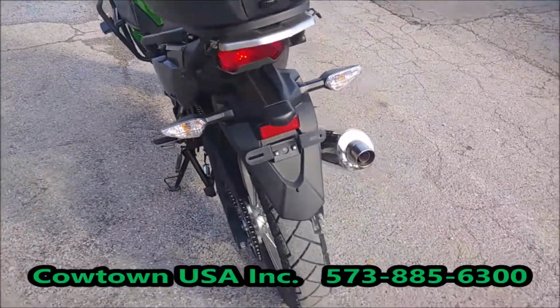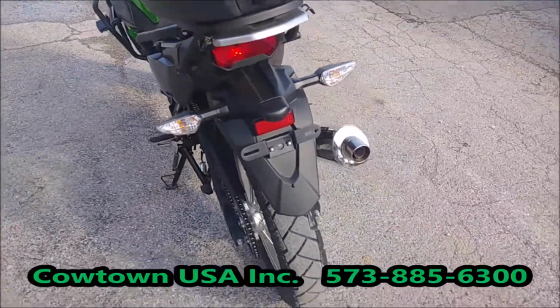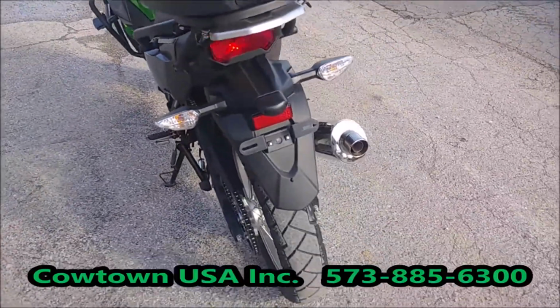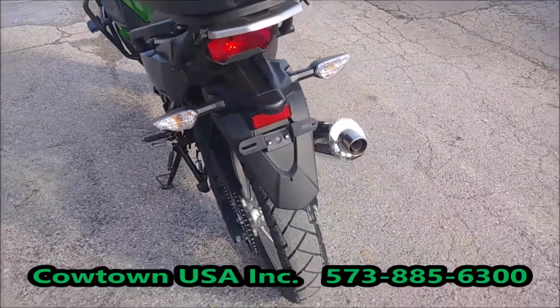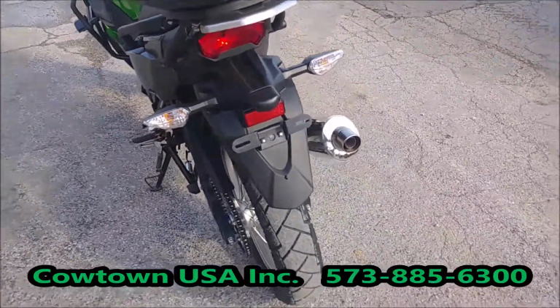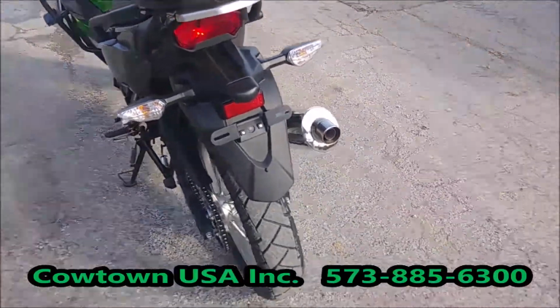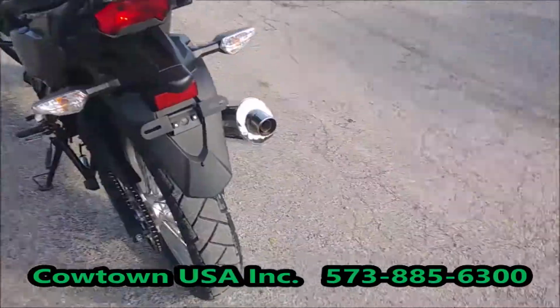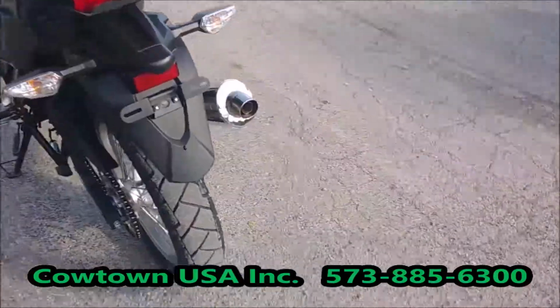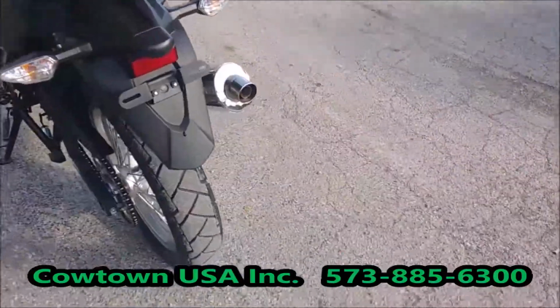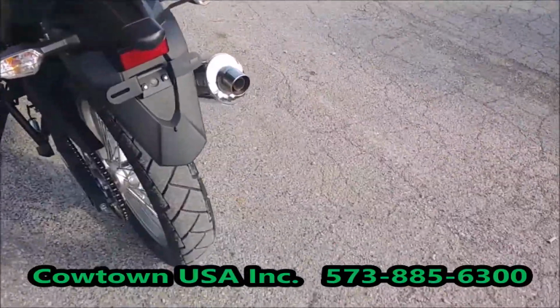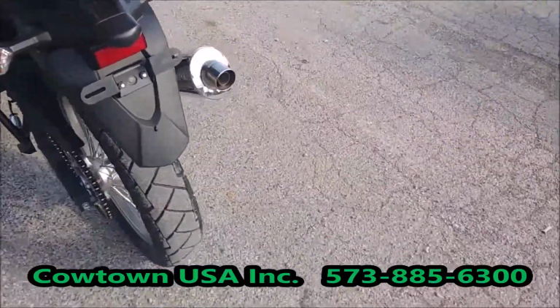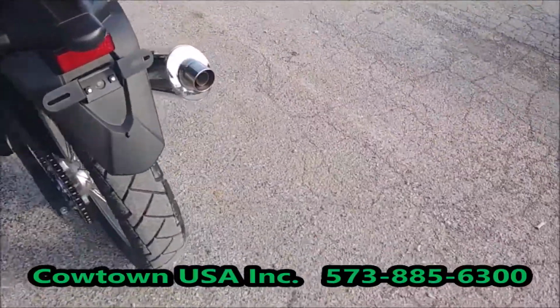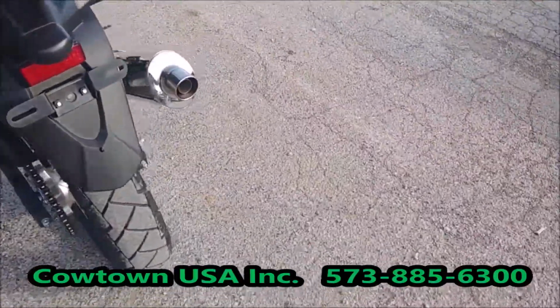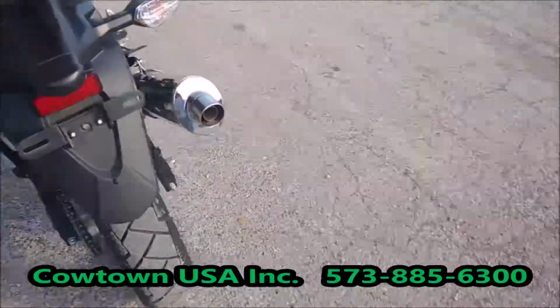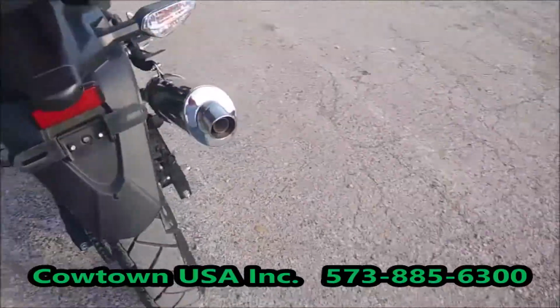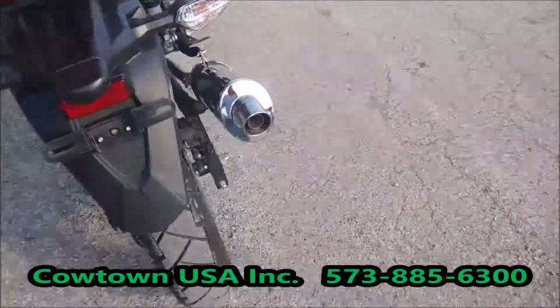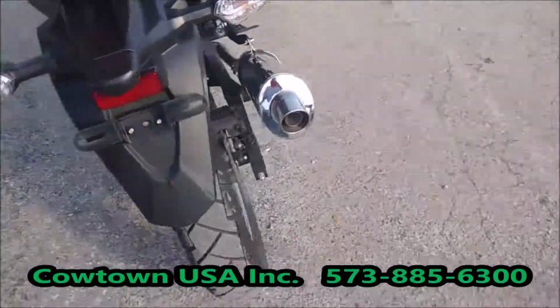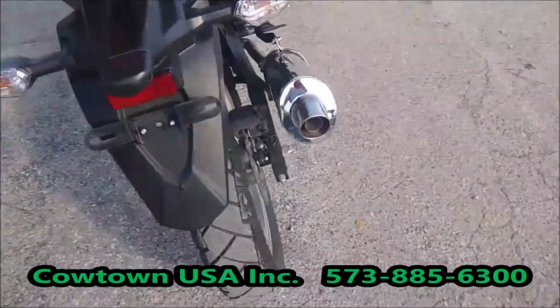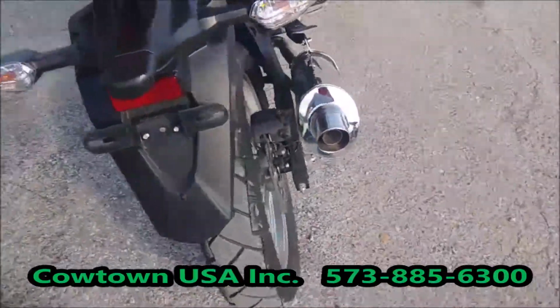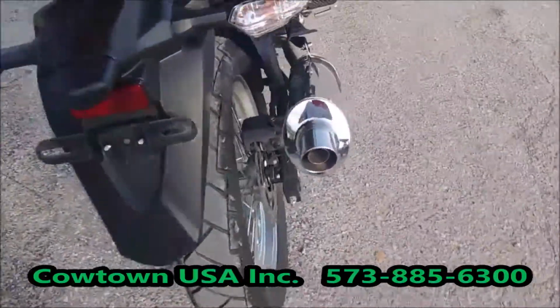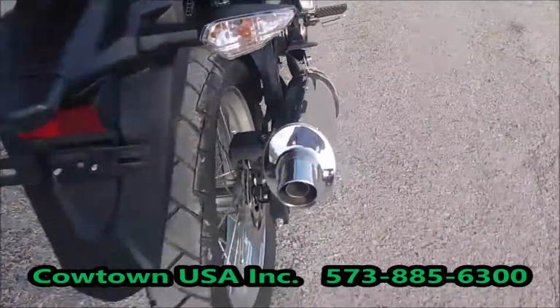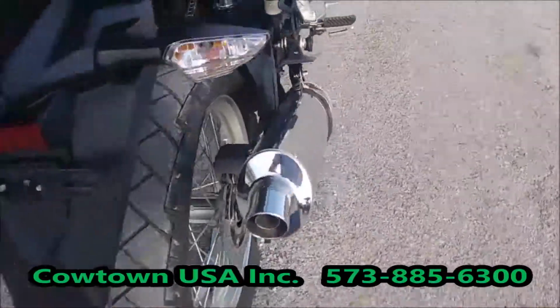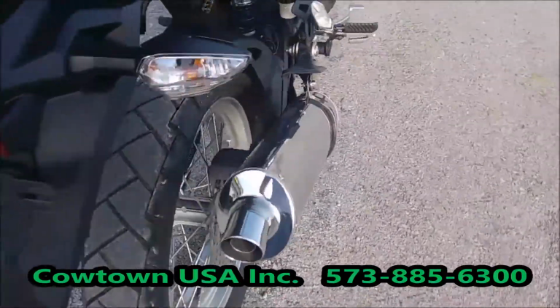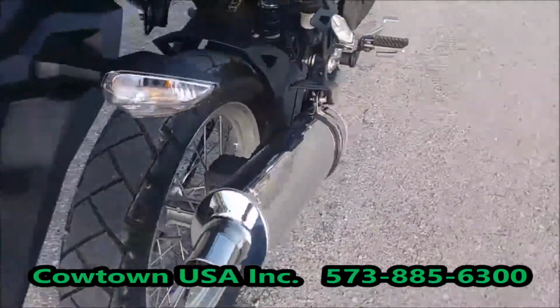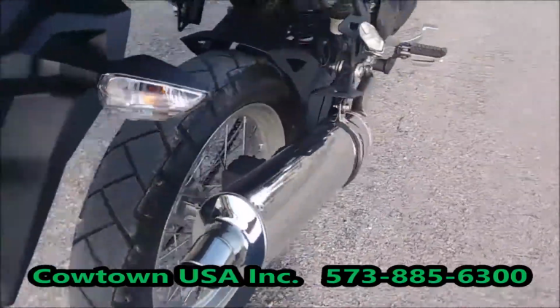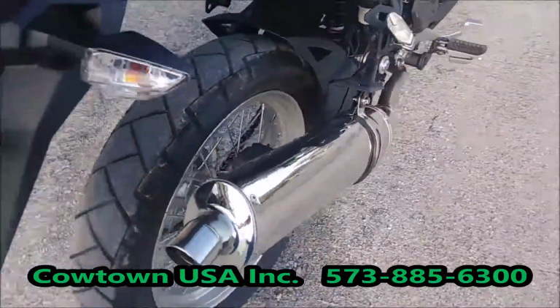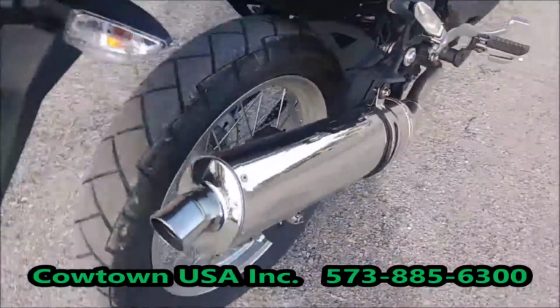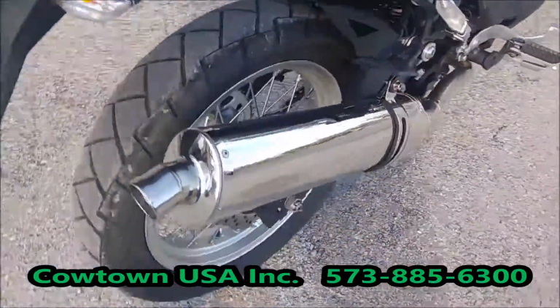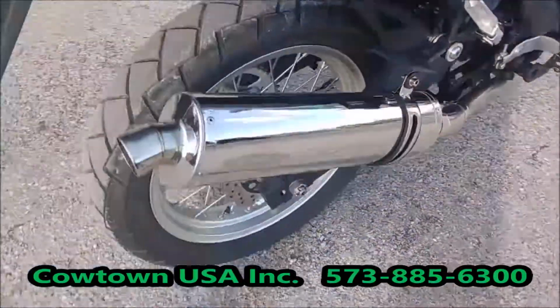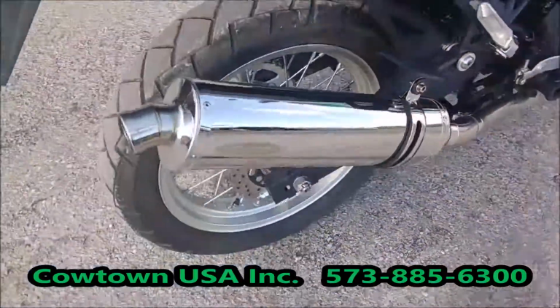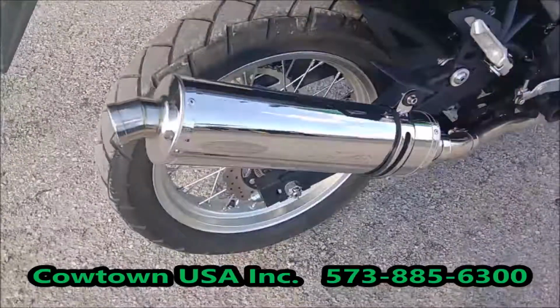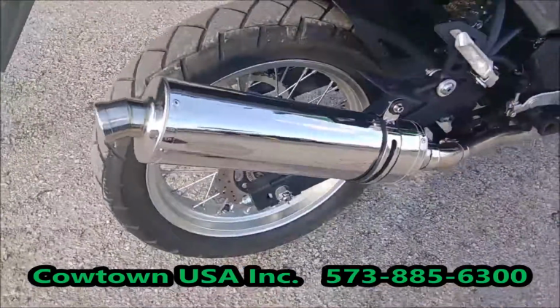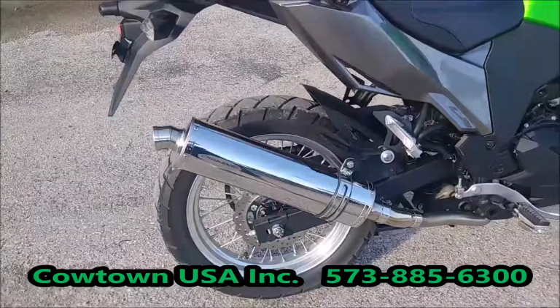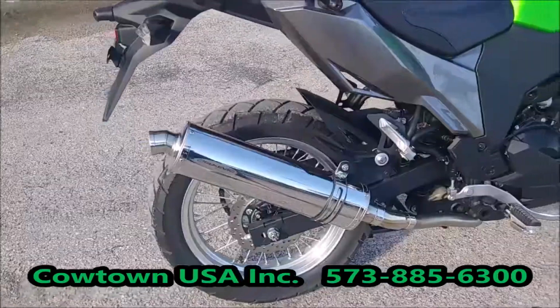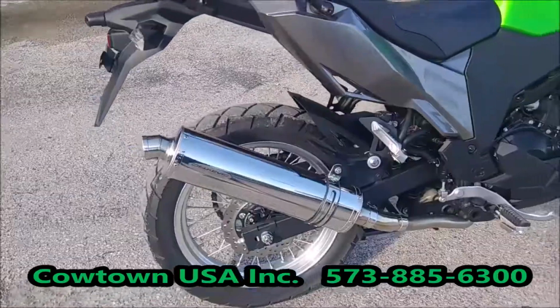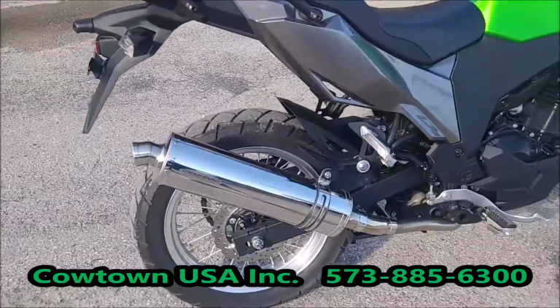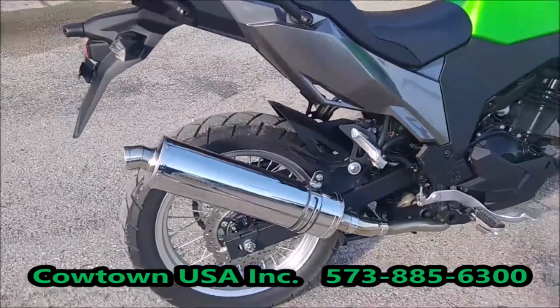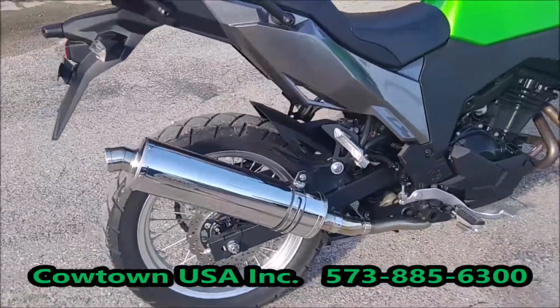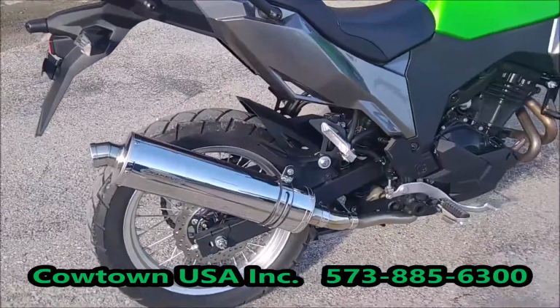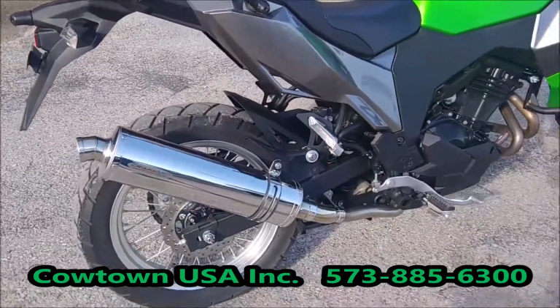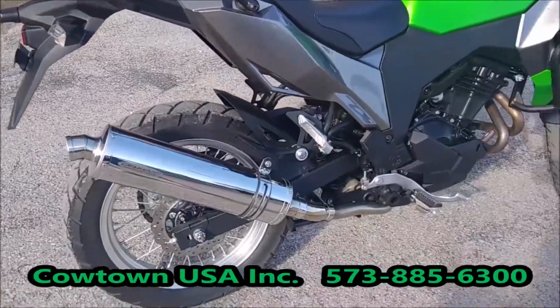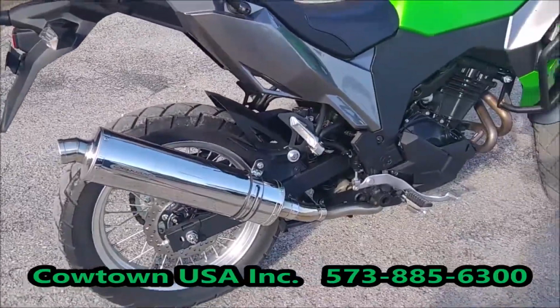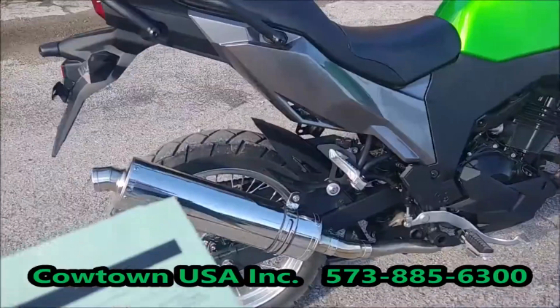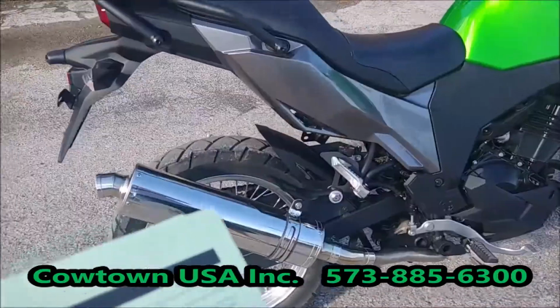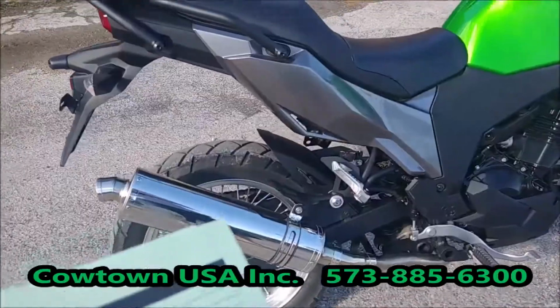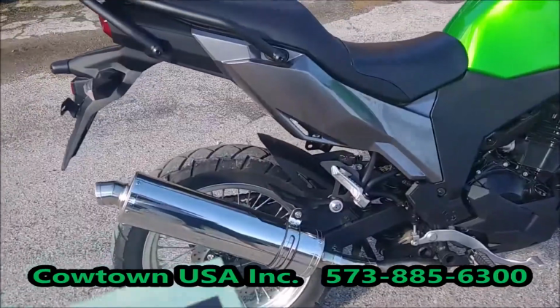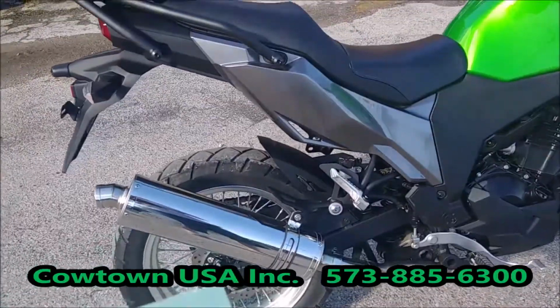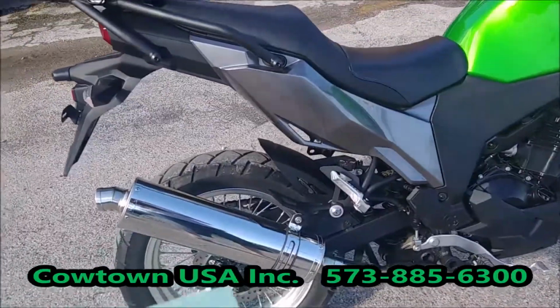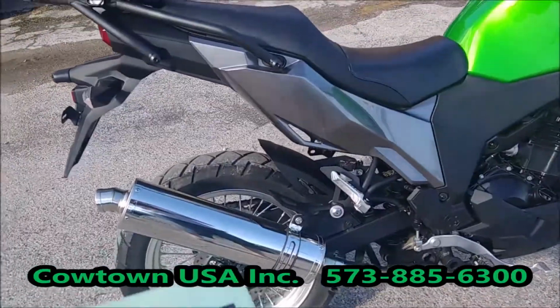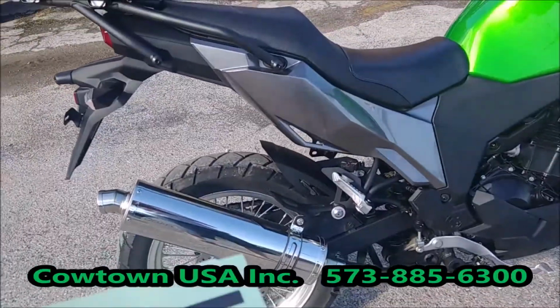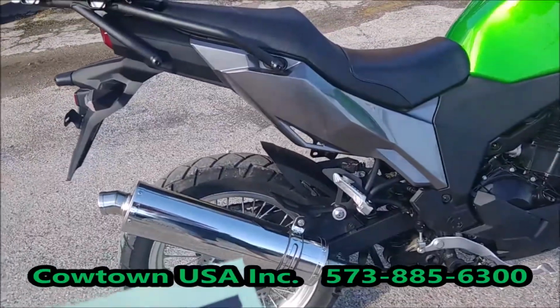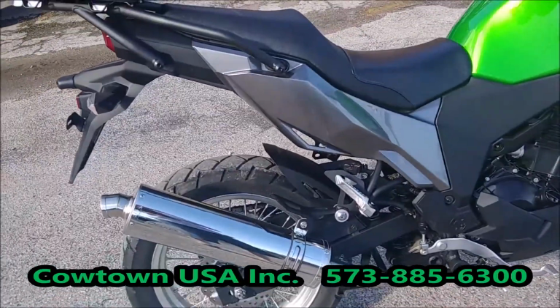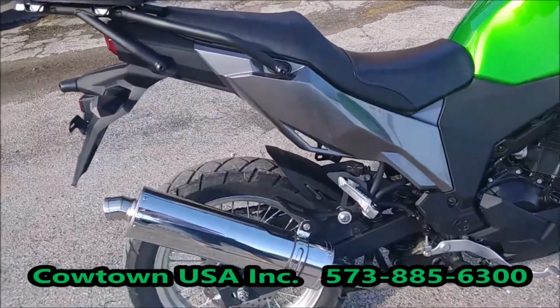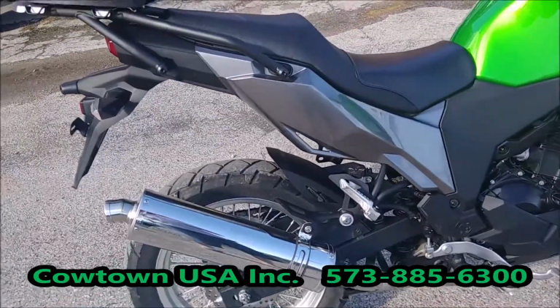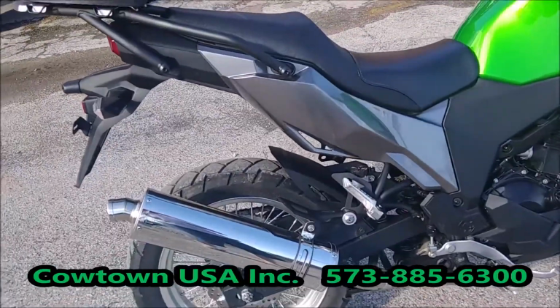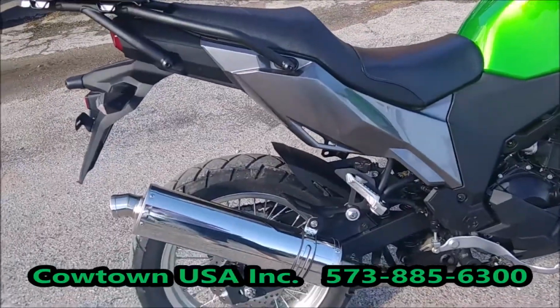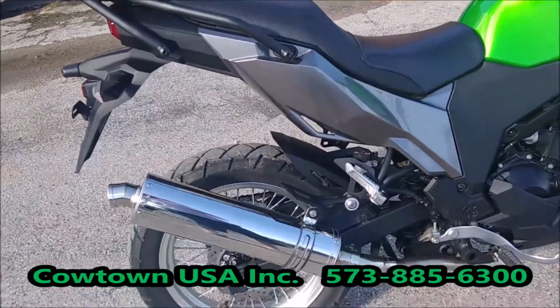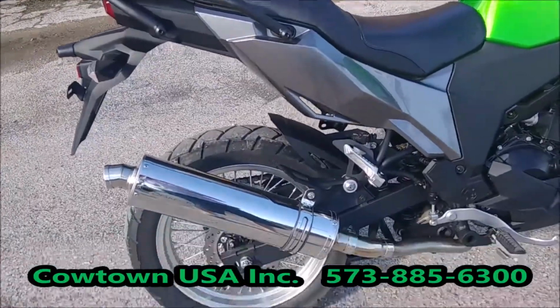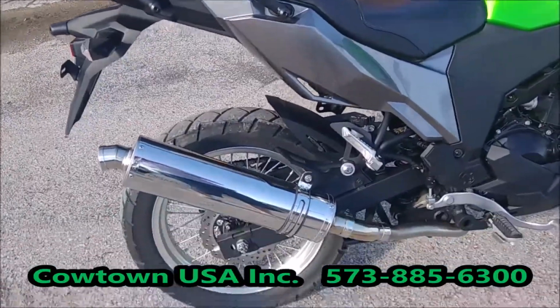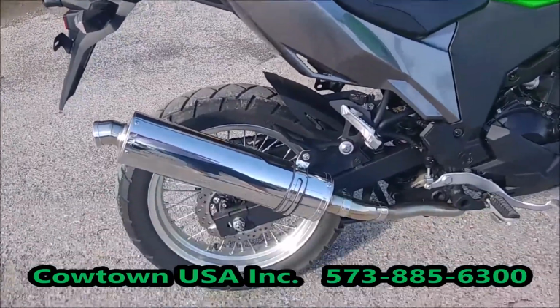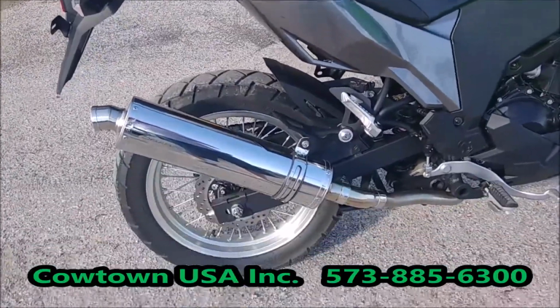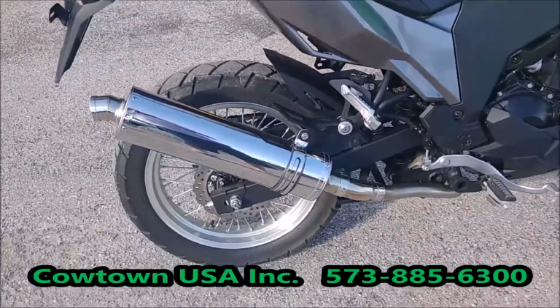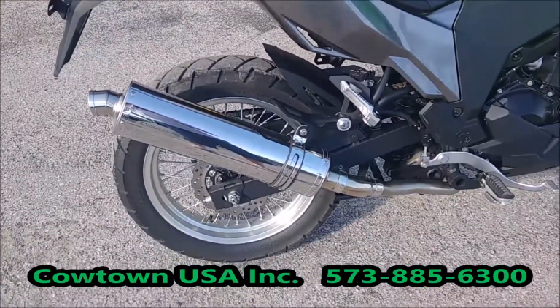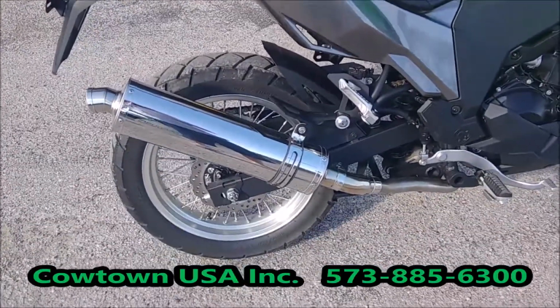It's got an aftermarket exhaust, and it only has 1,338 miles on it.